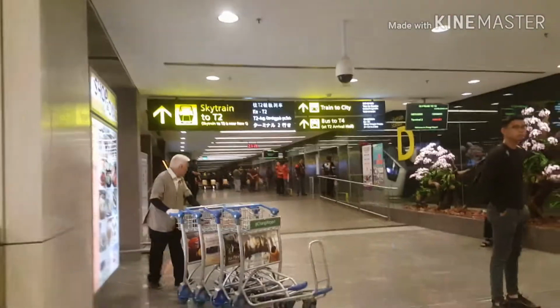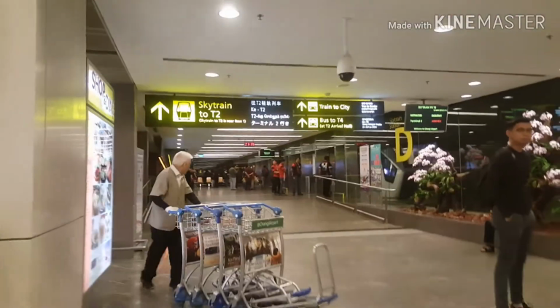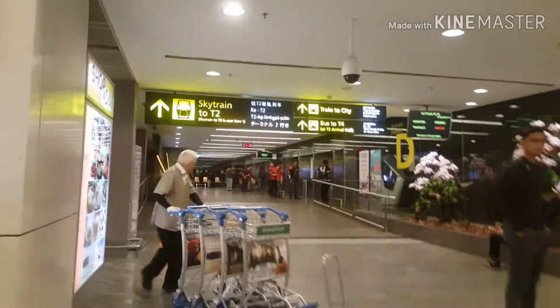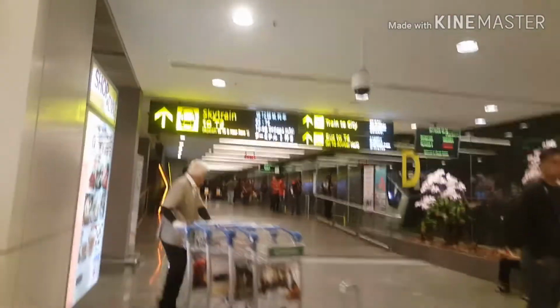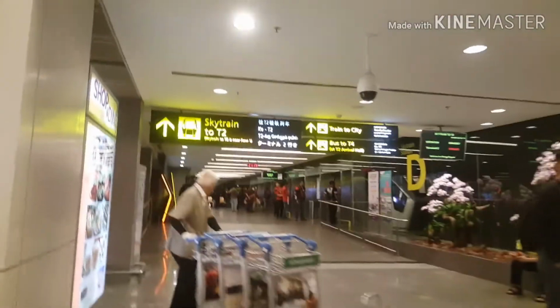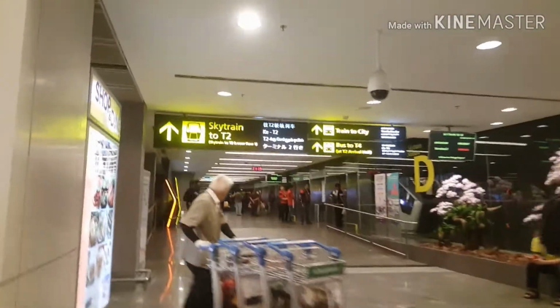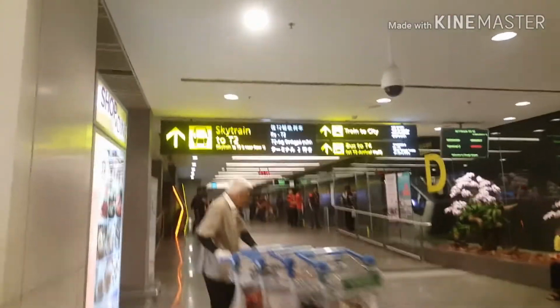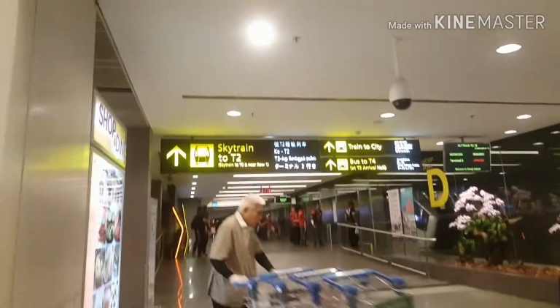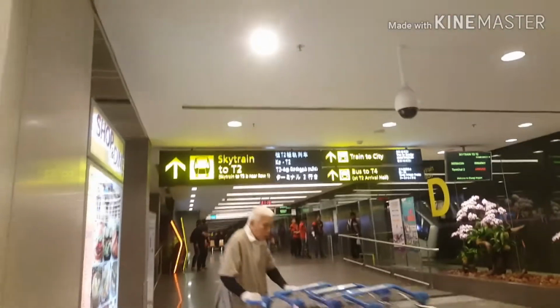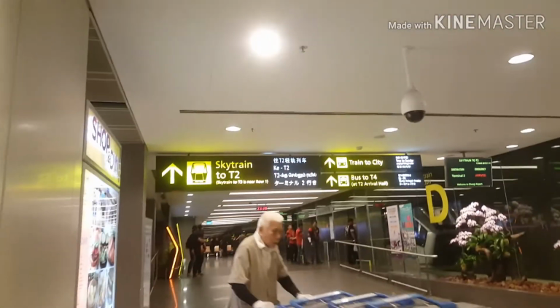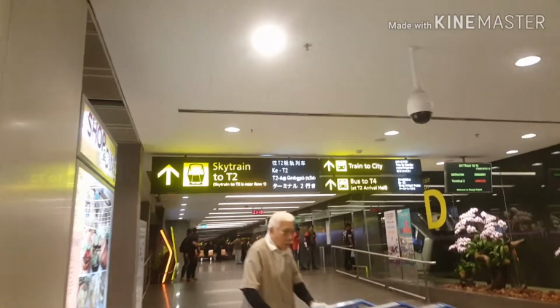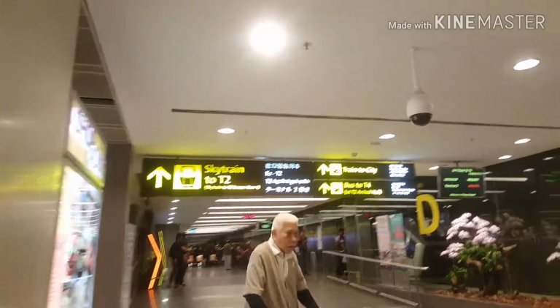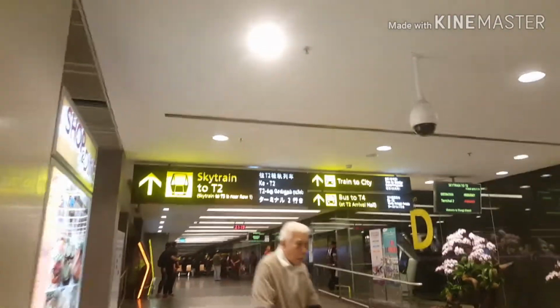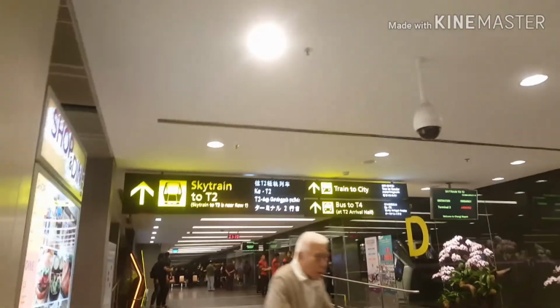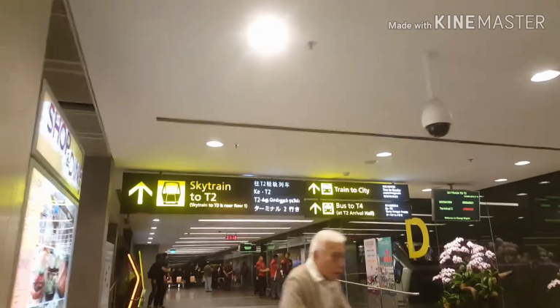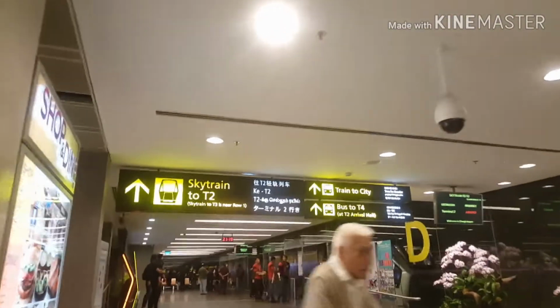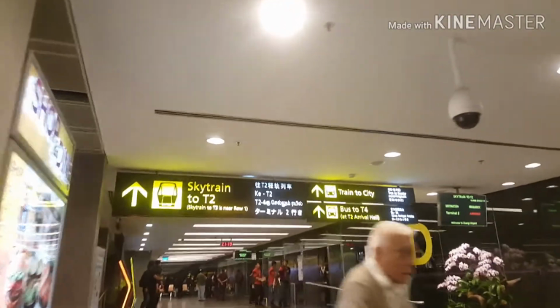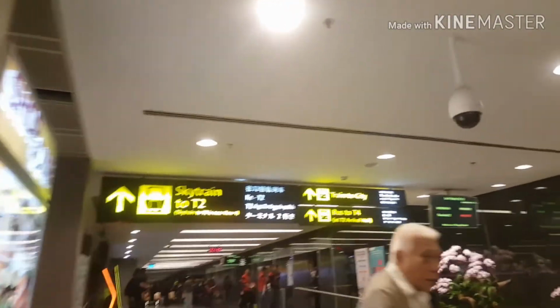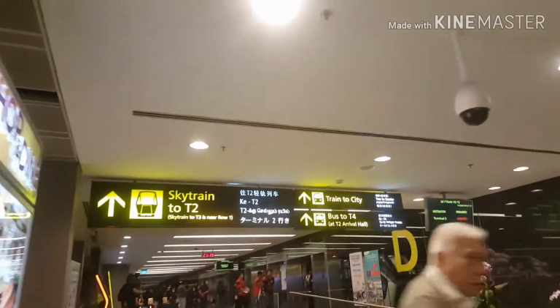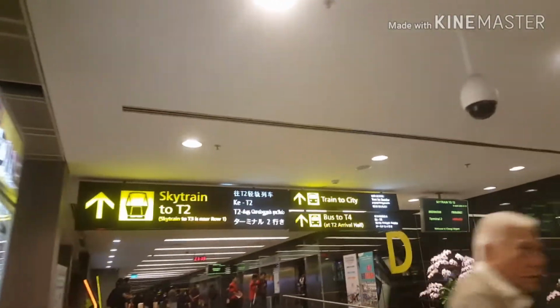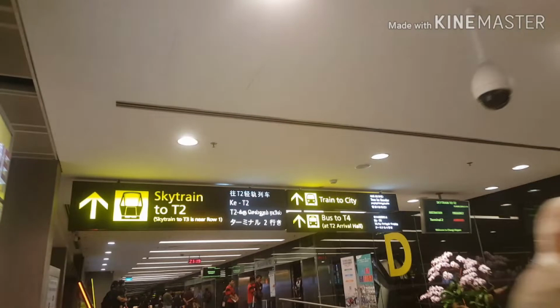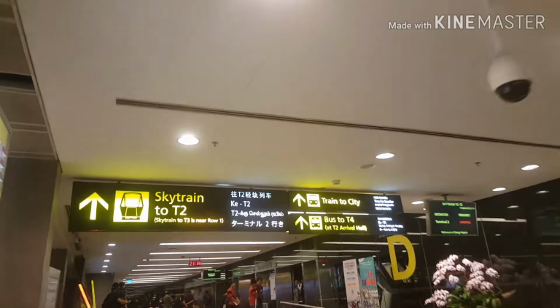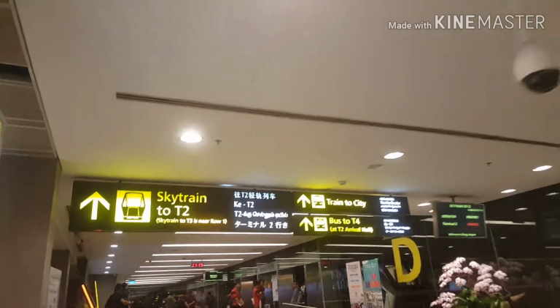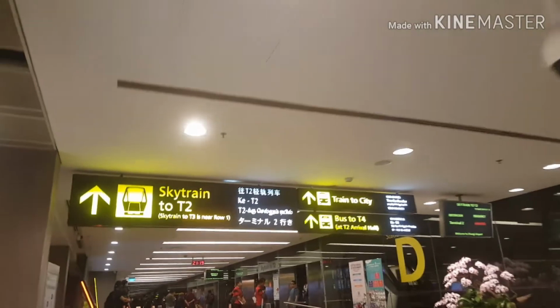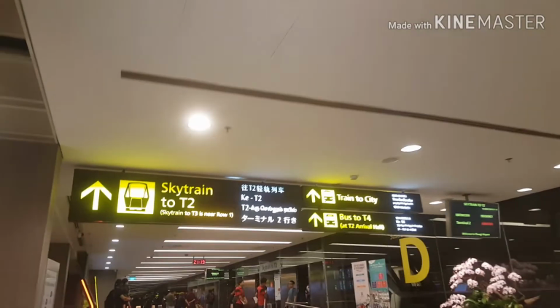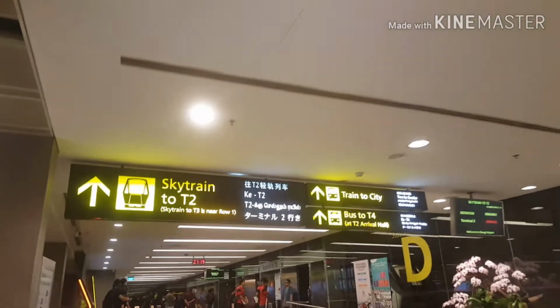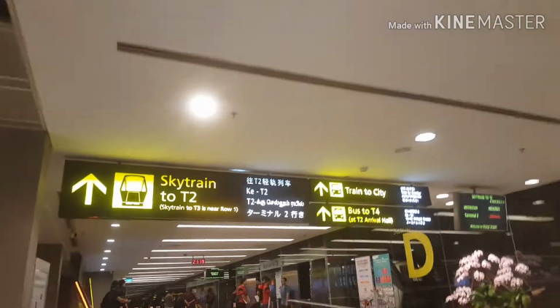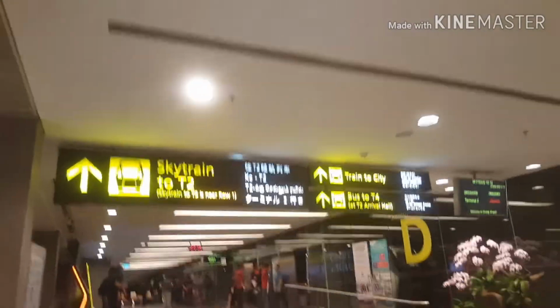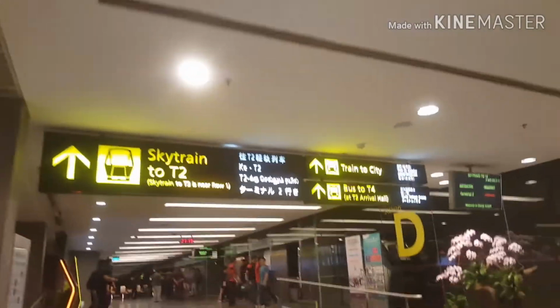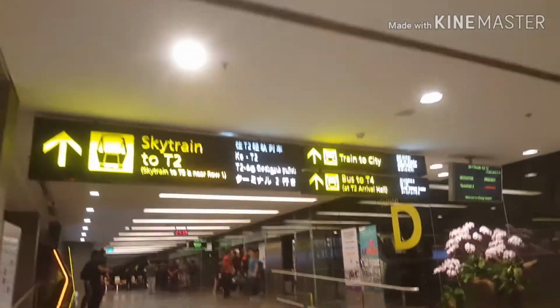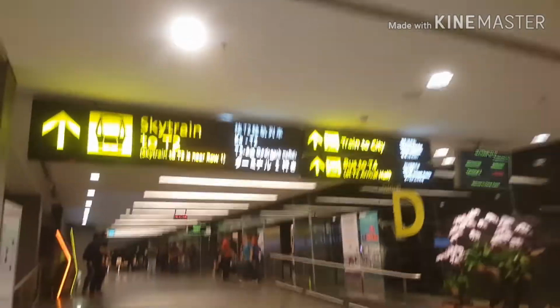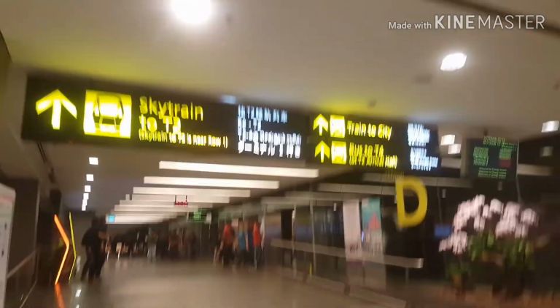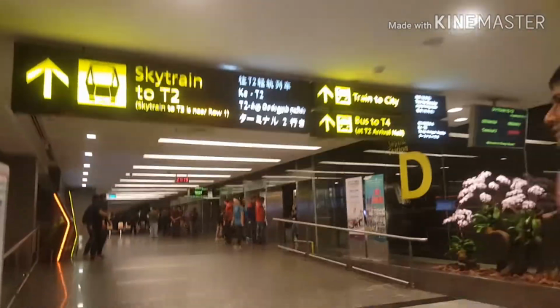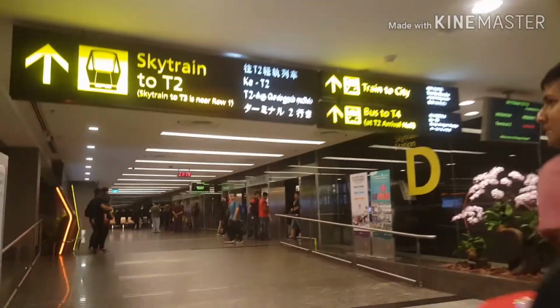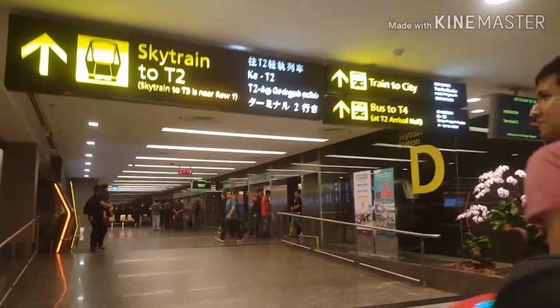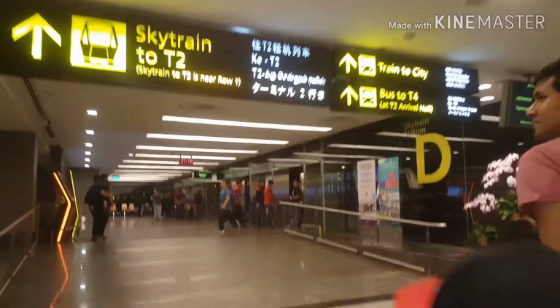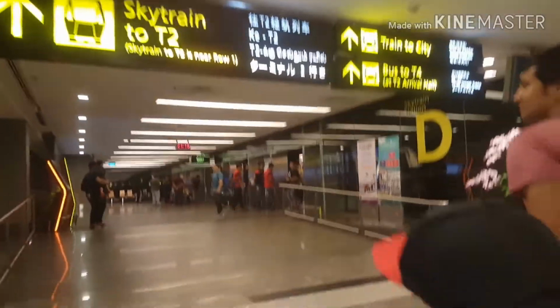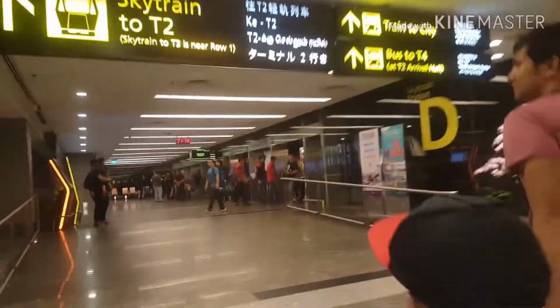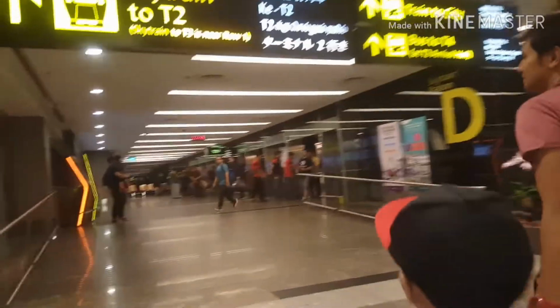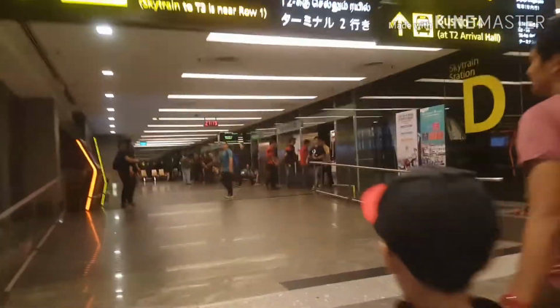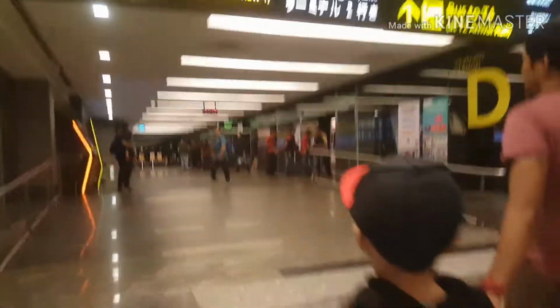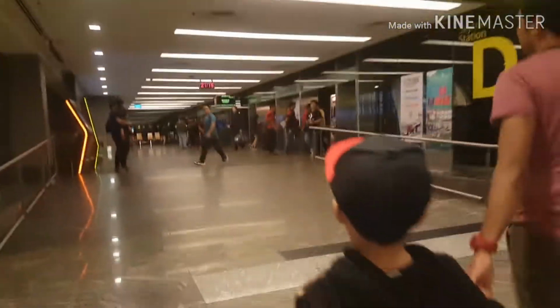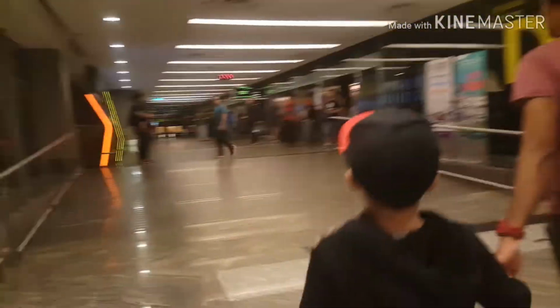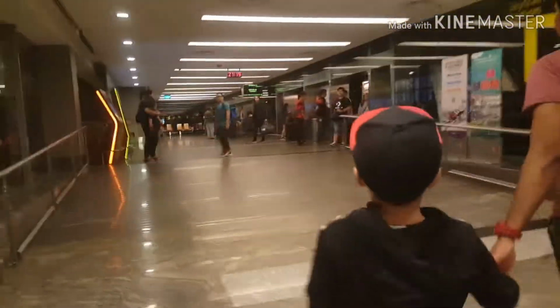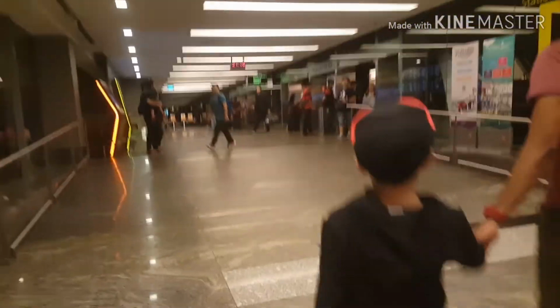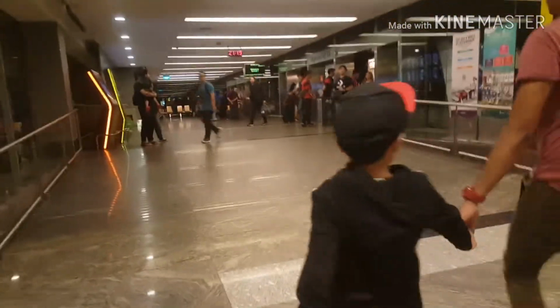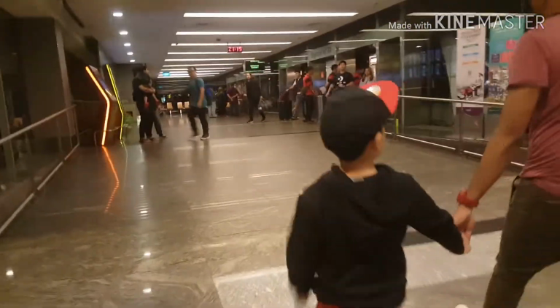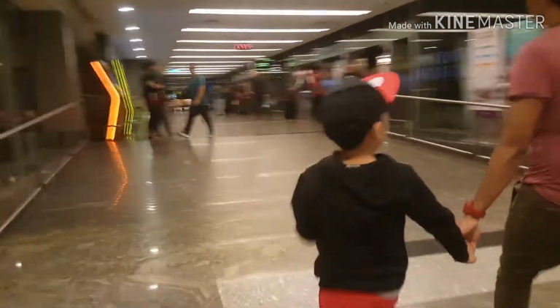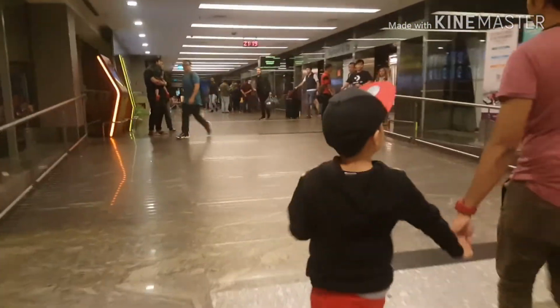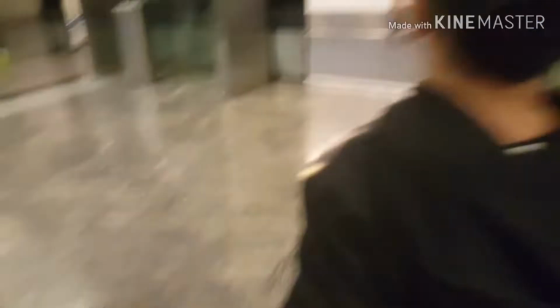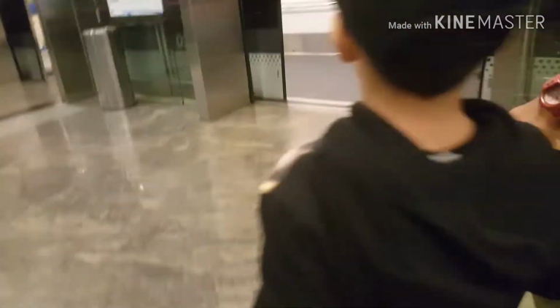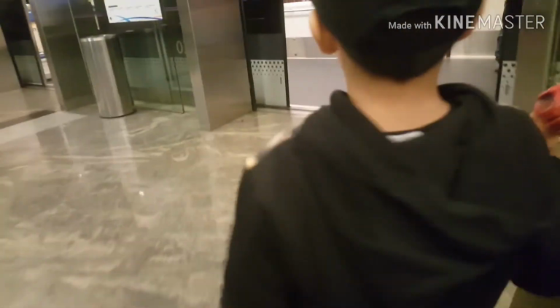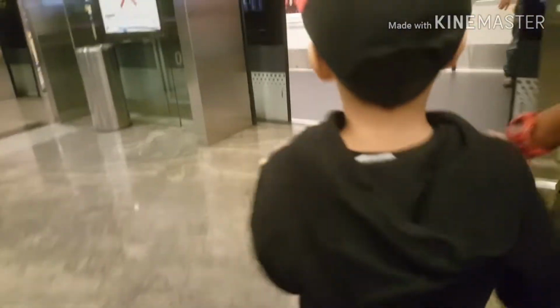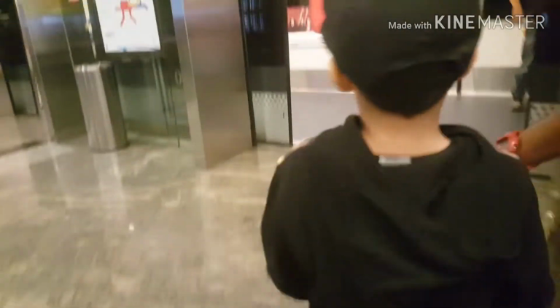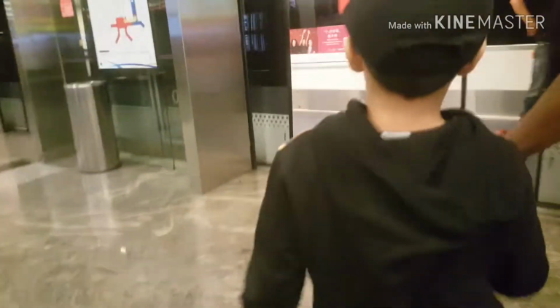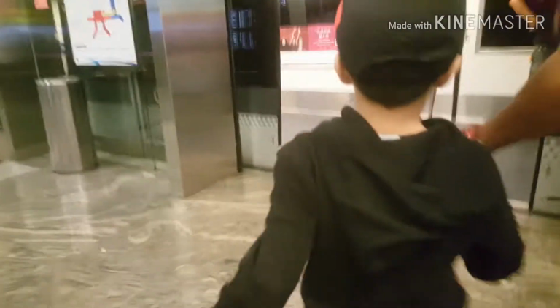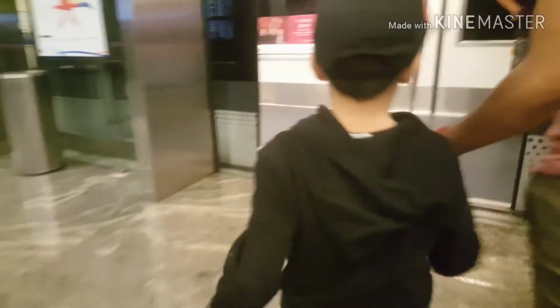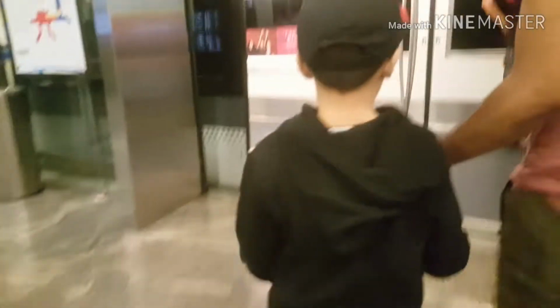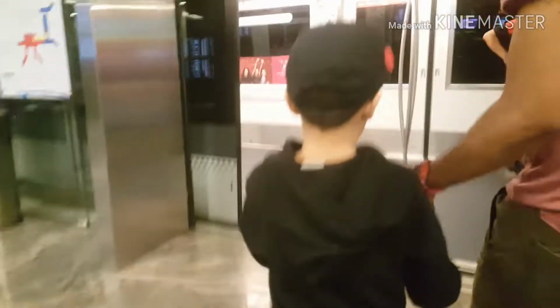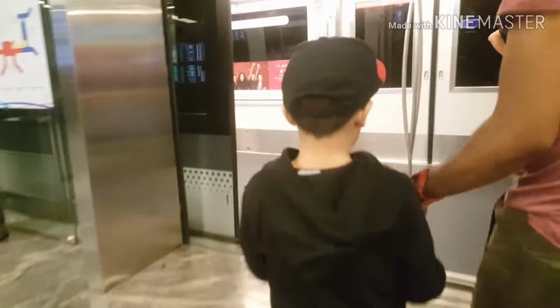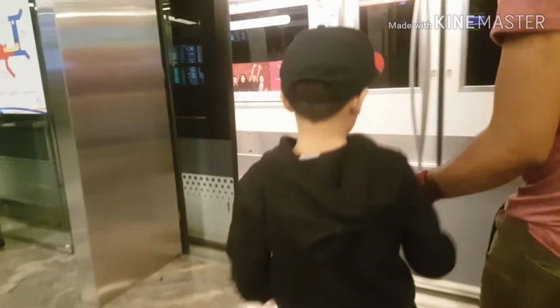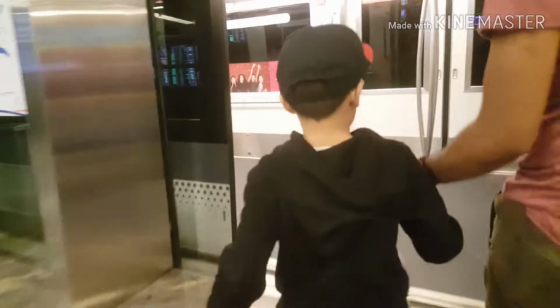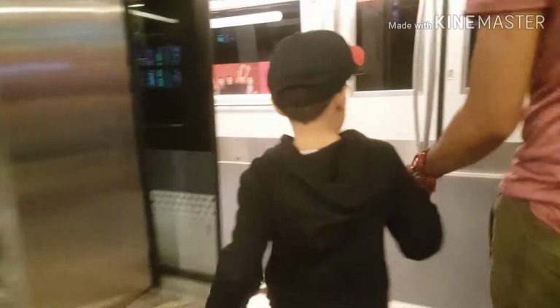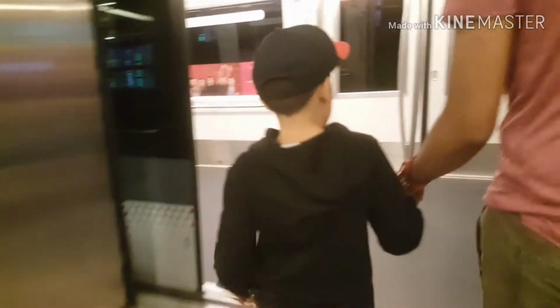Now we are heading to the SkyTrain to Terminal 2. Hurry up Daddy! Ready?